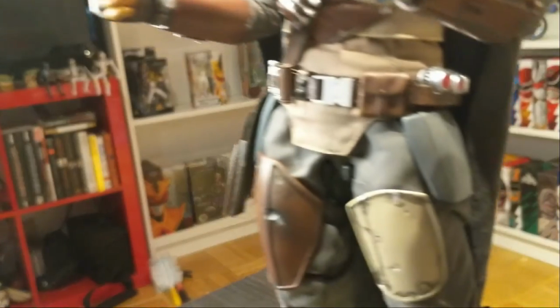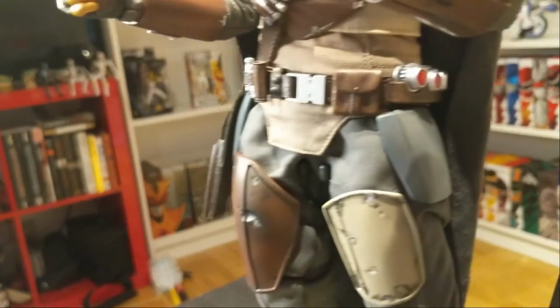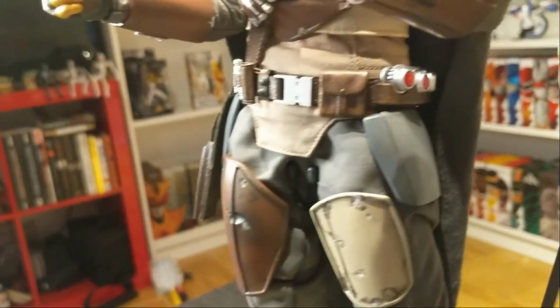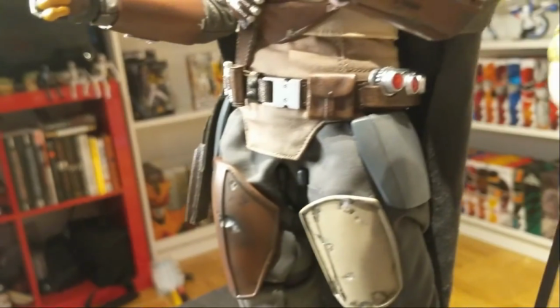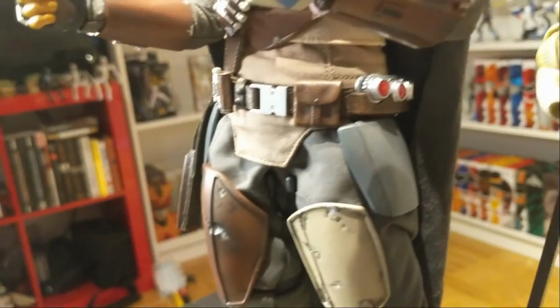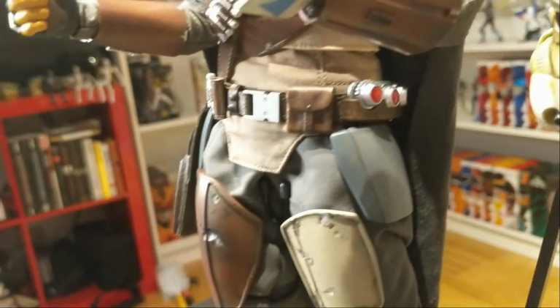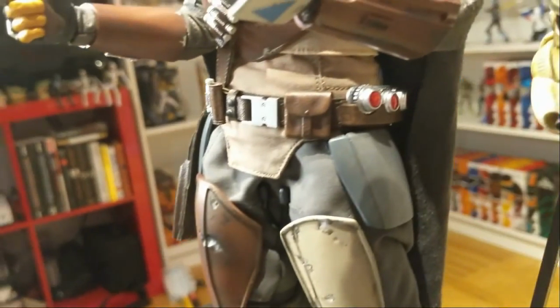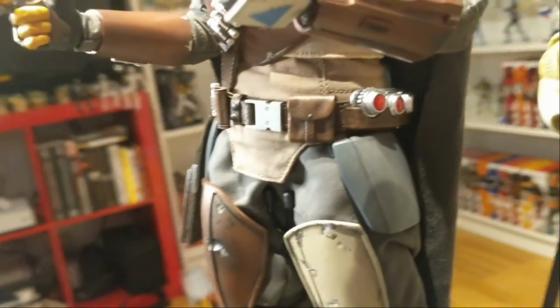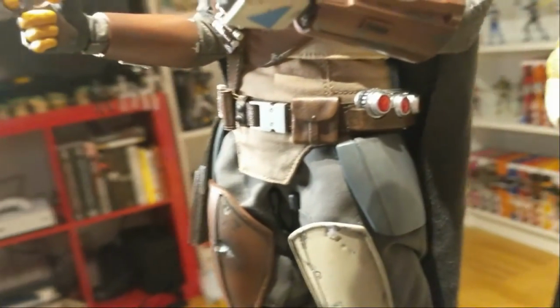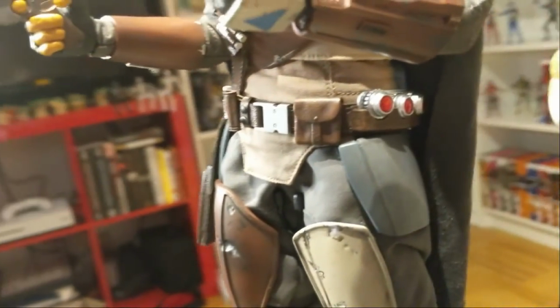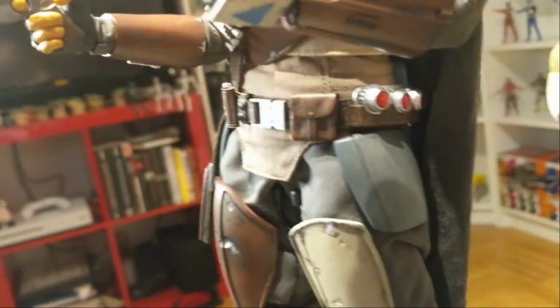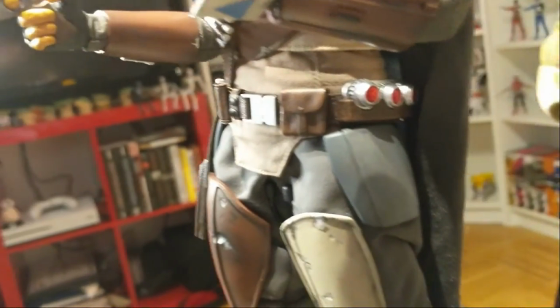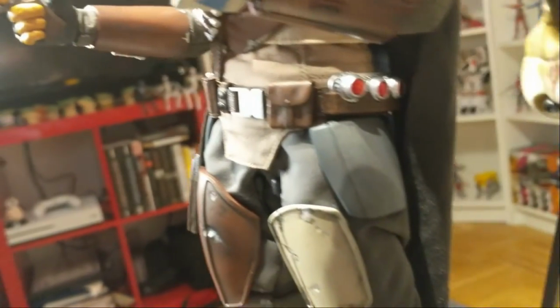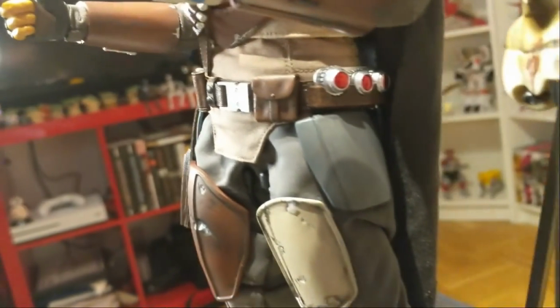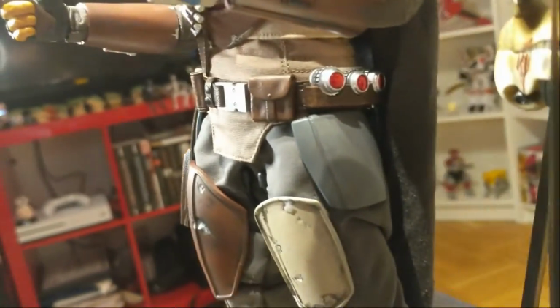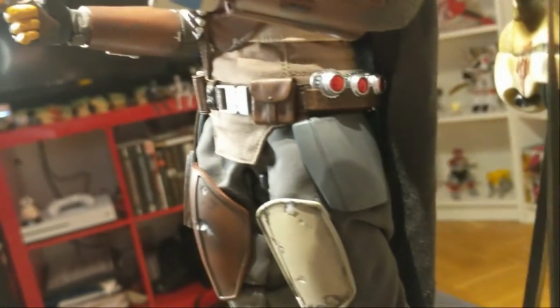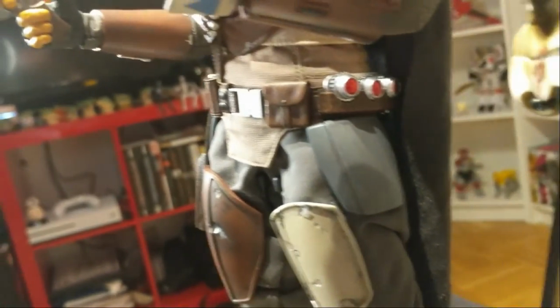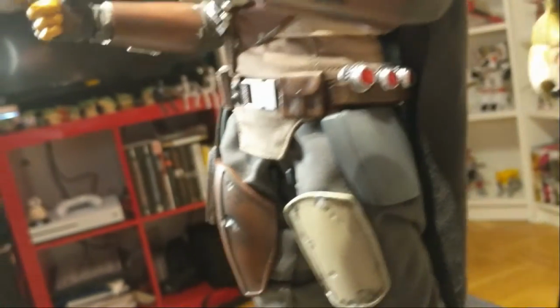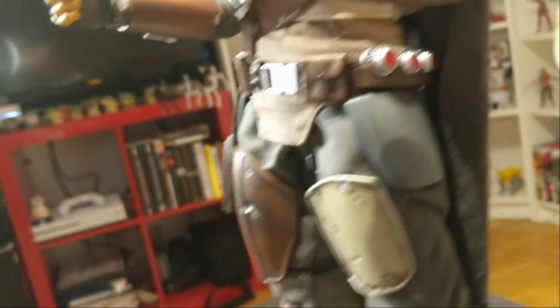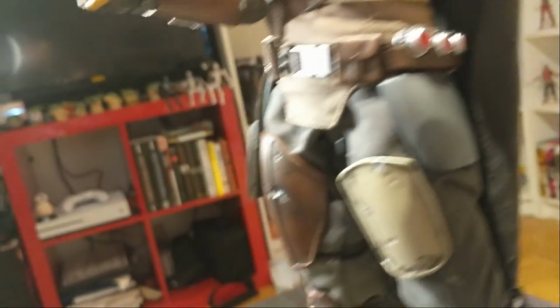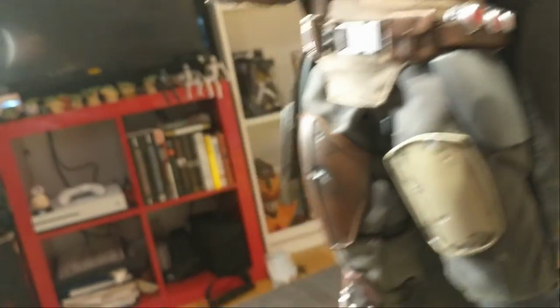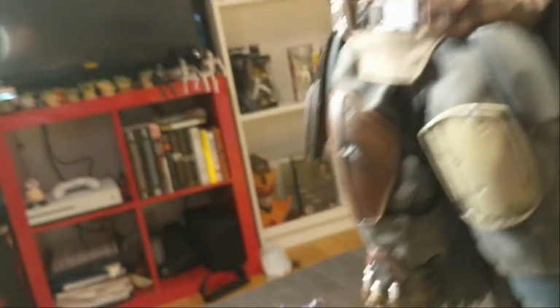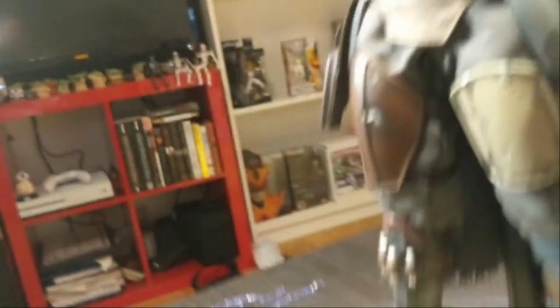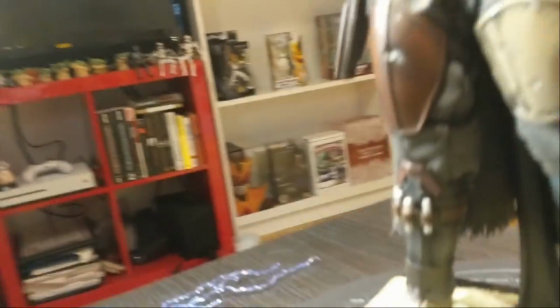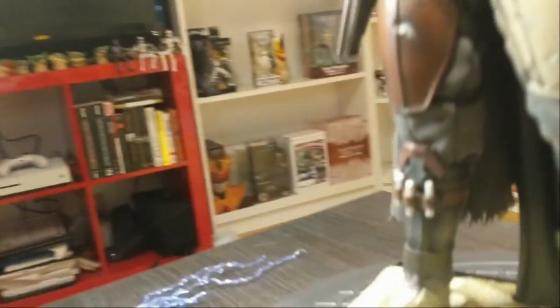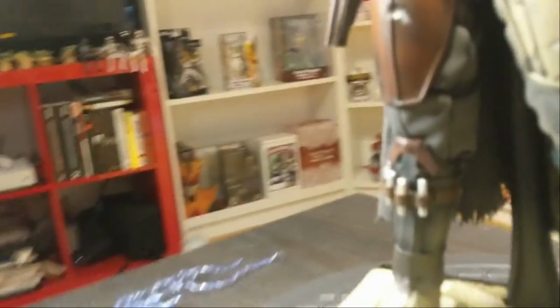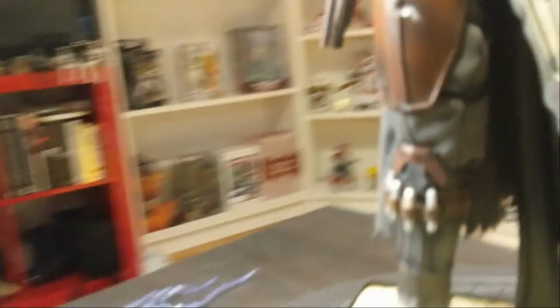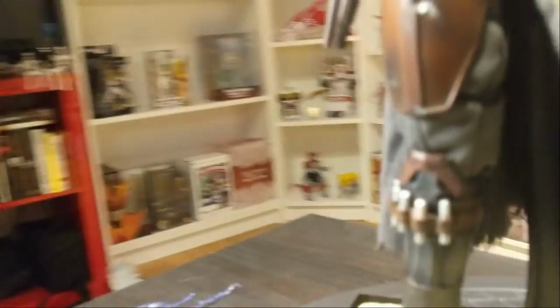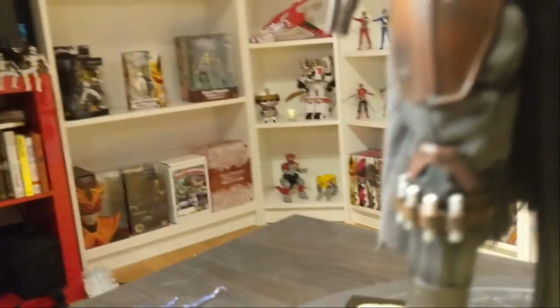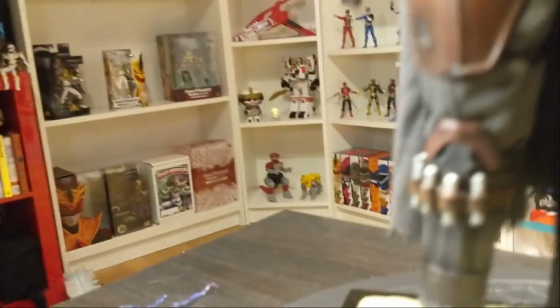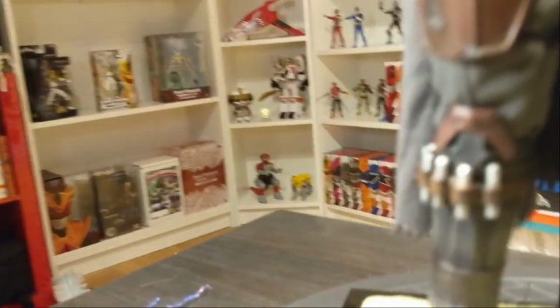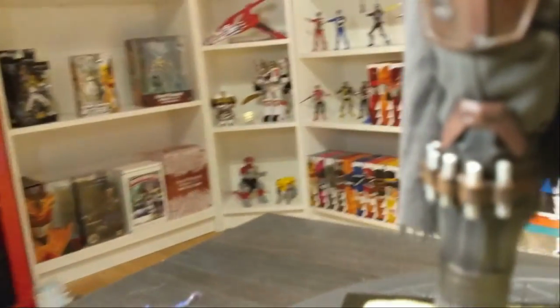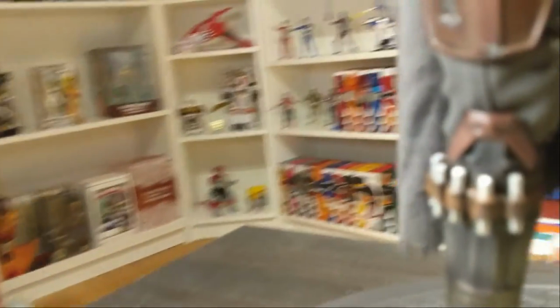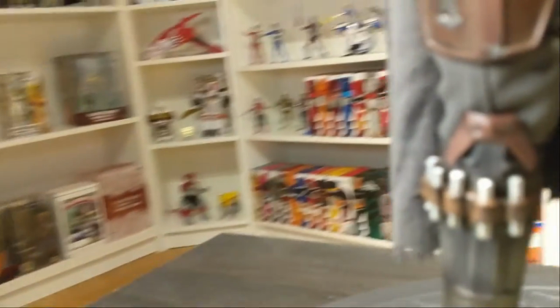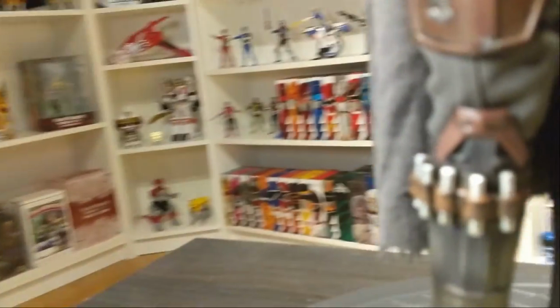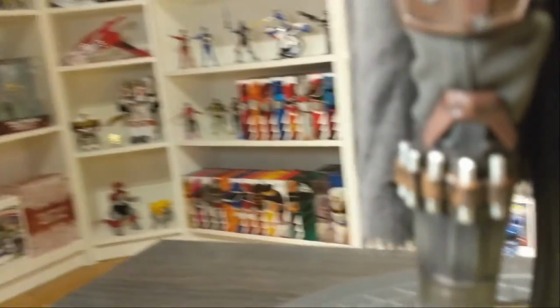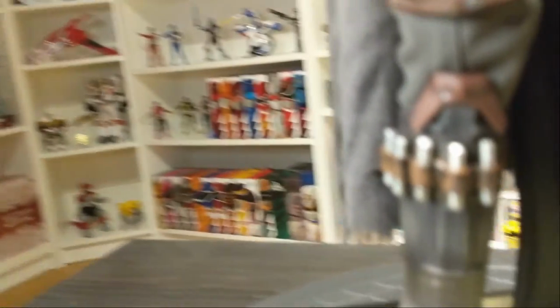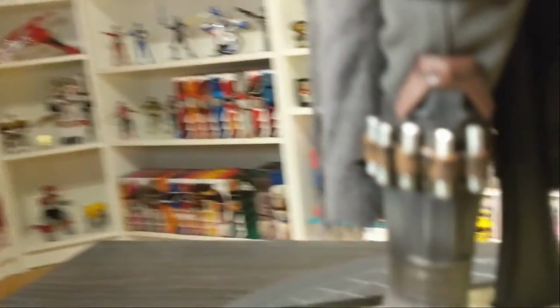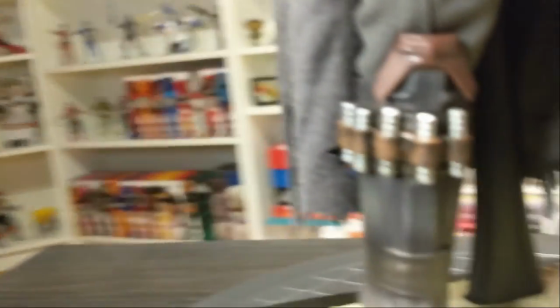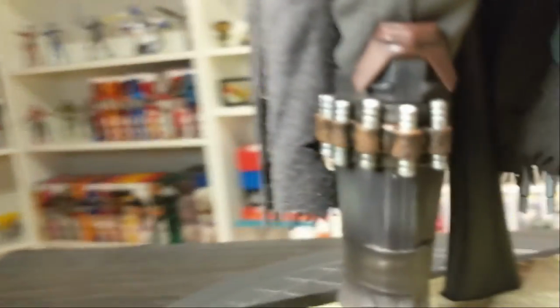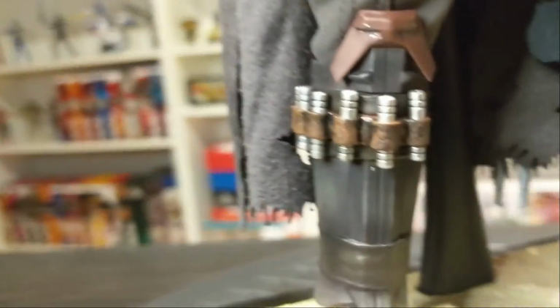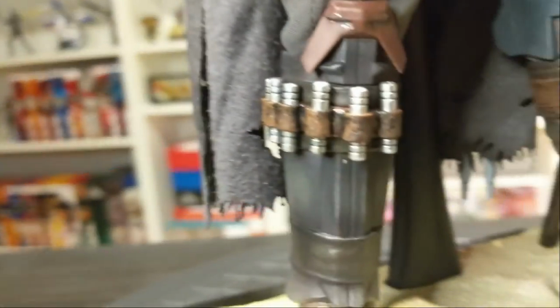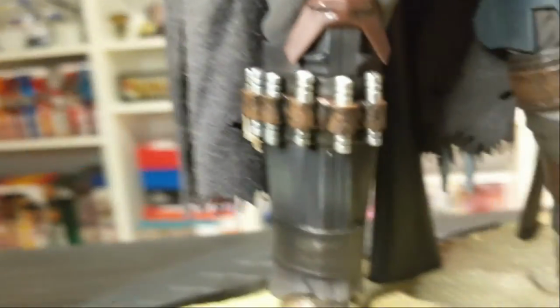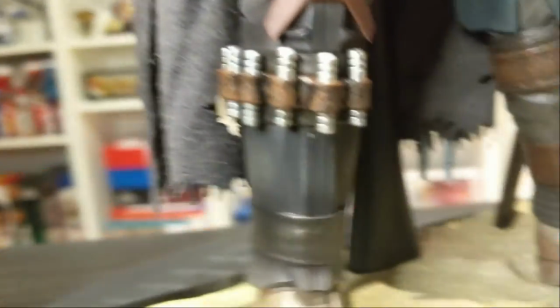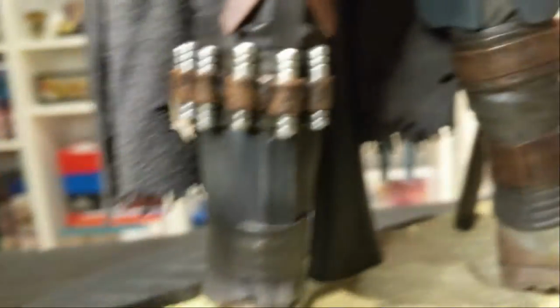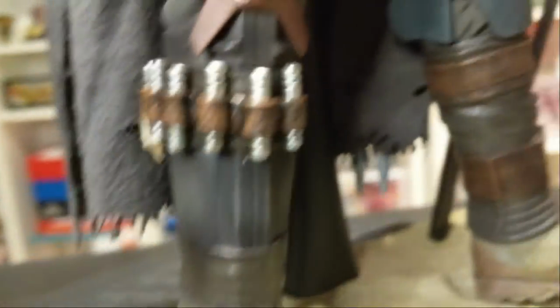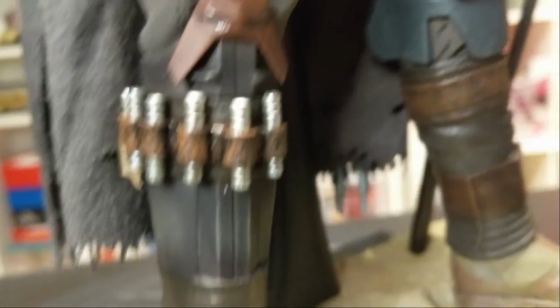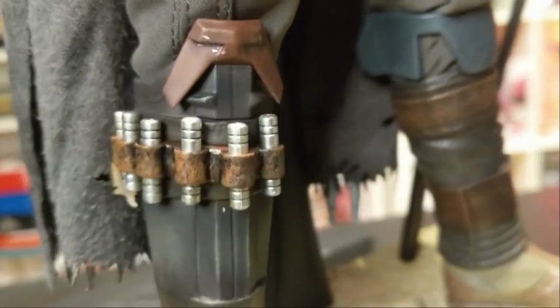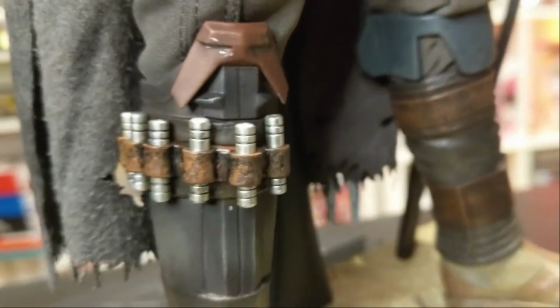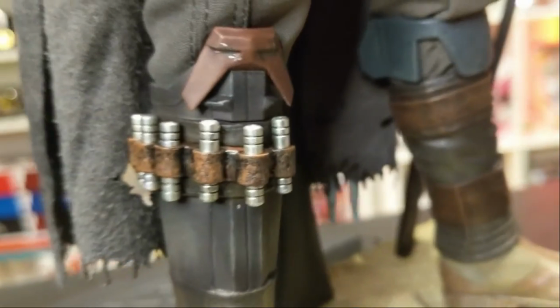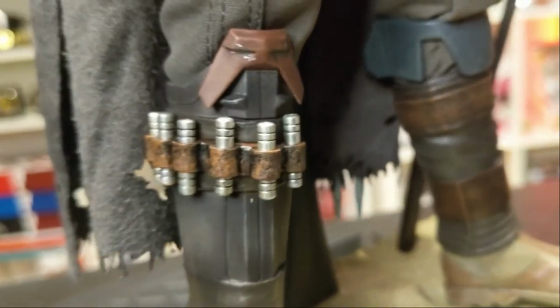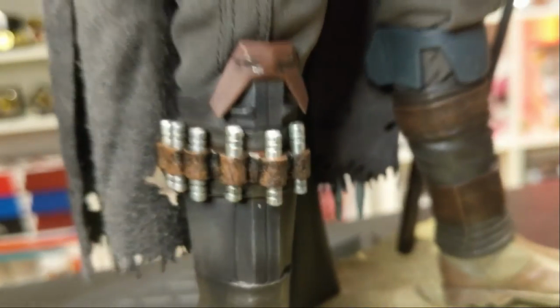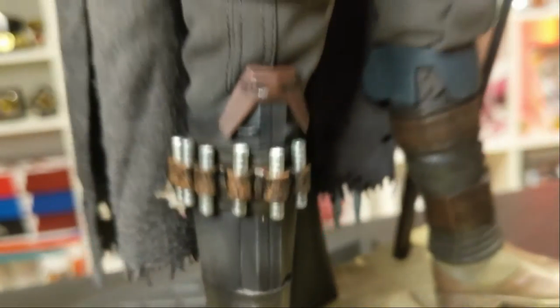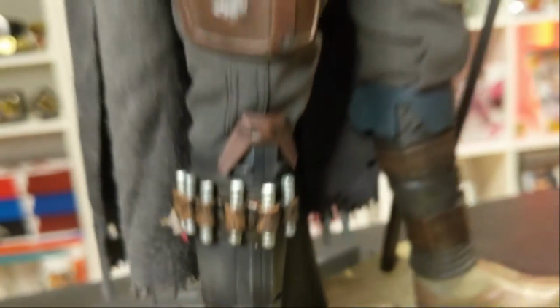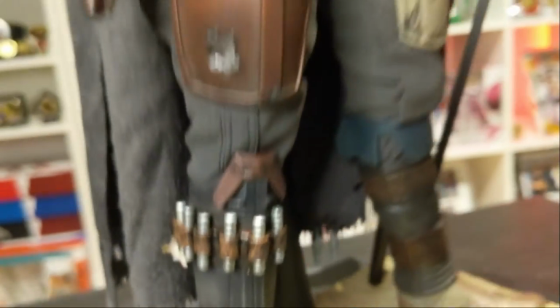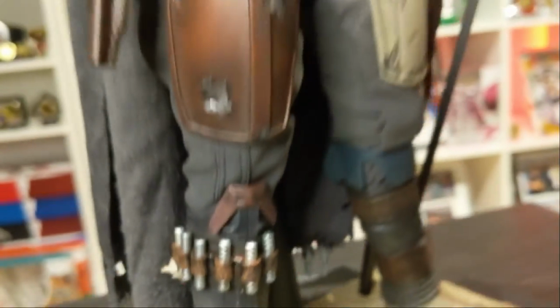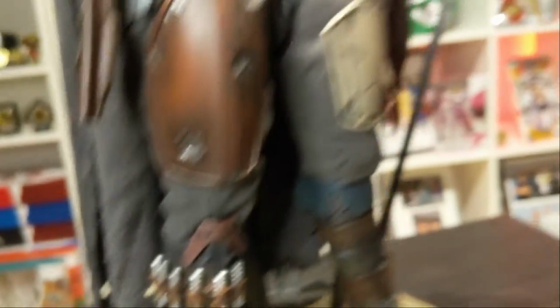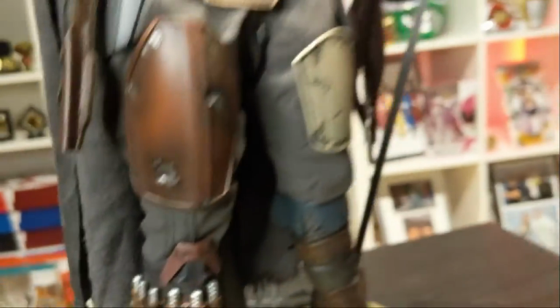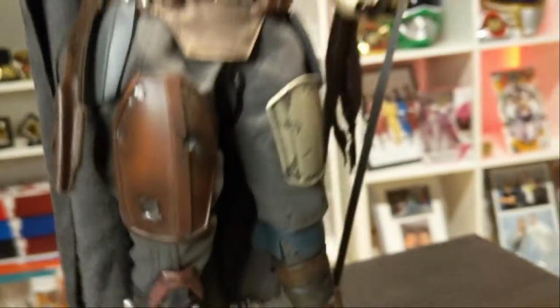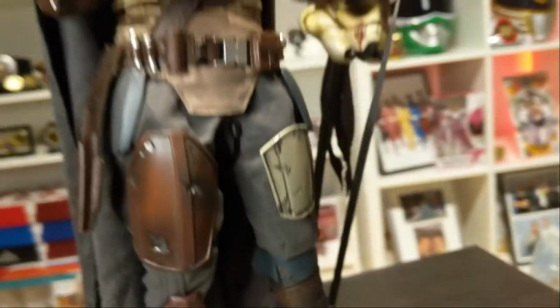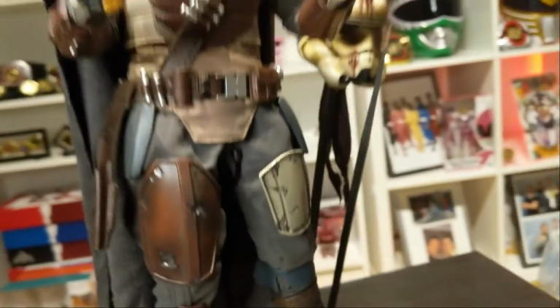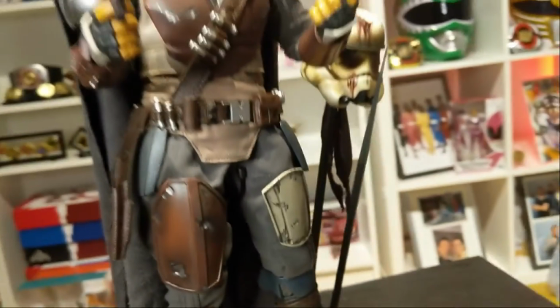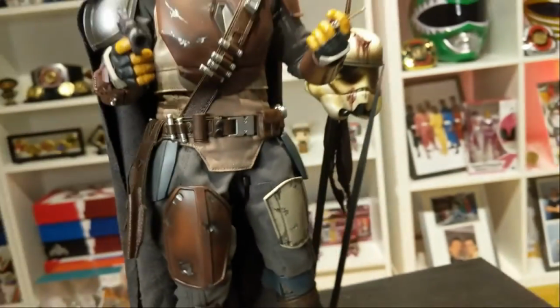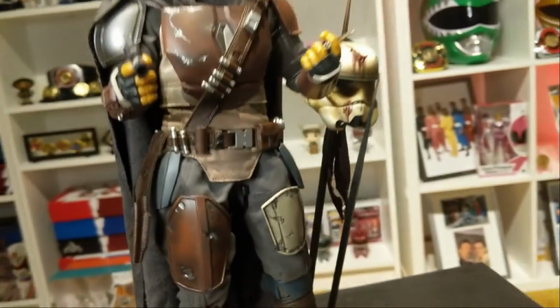We've got the stand that says 'Star Wars: The Mandalorian' — this is going to be perfect in its display case and I'm thrilled to have it in my home. That's the figure, guys!